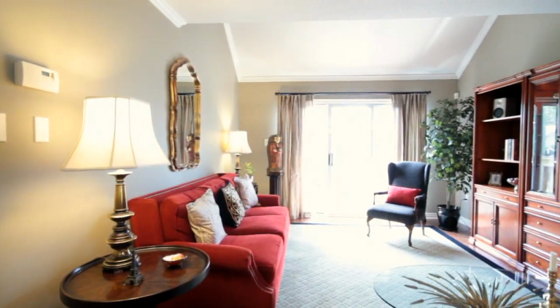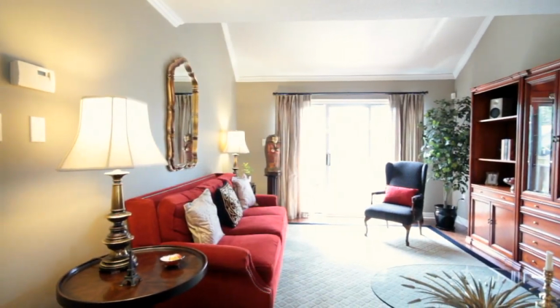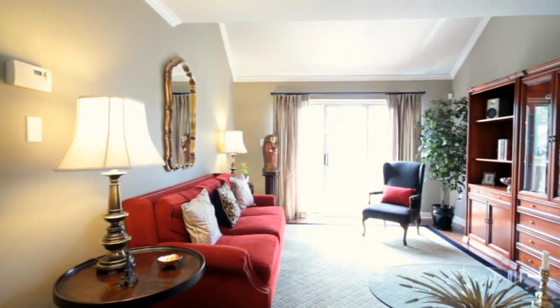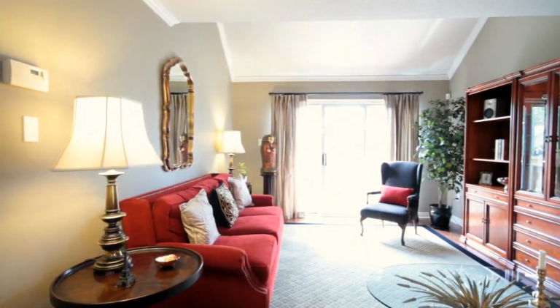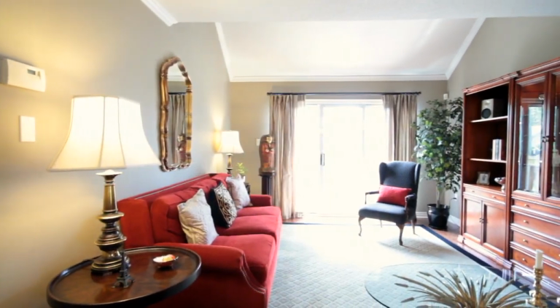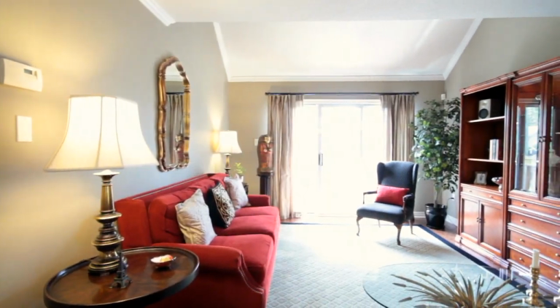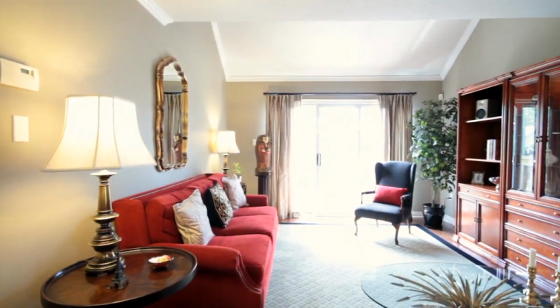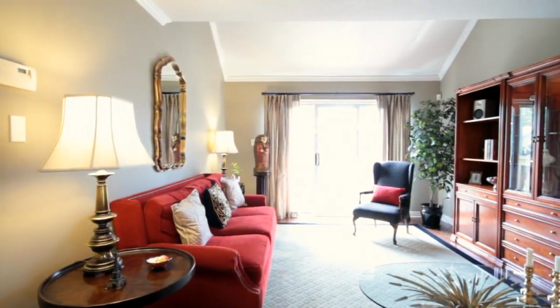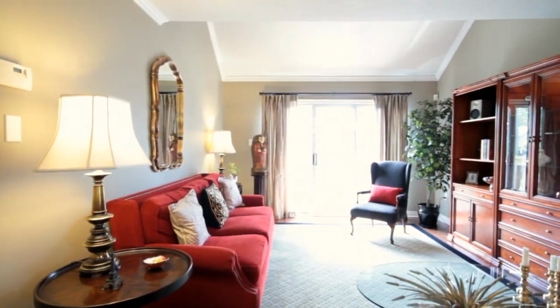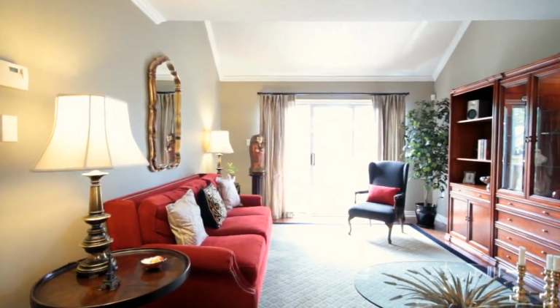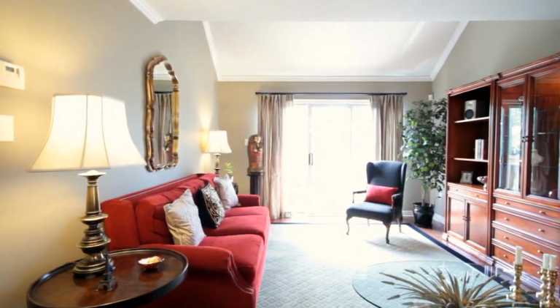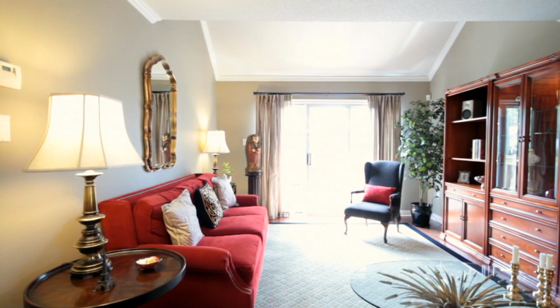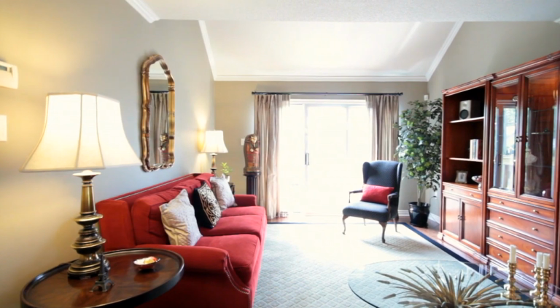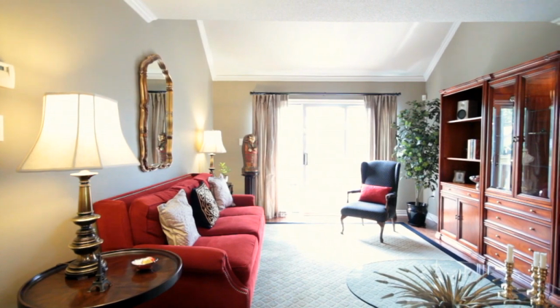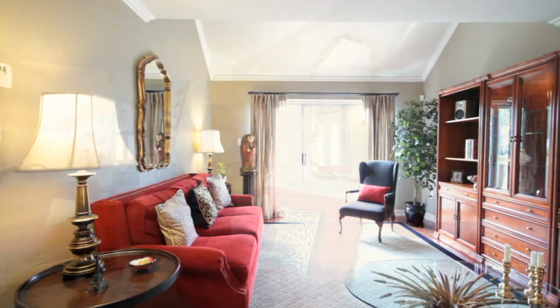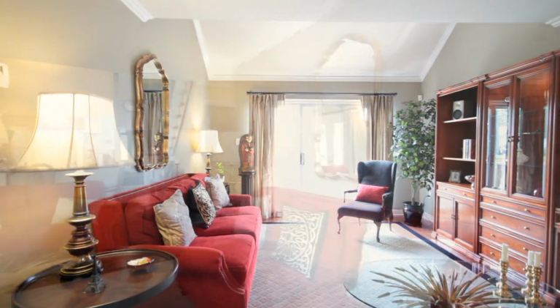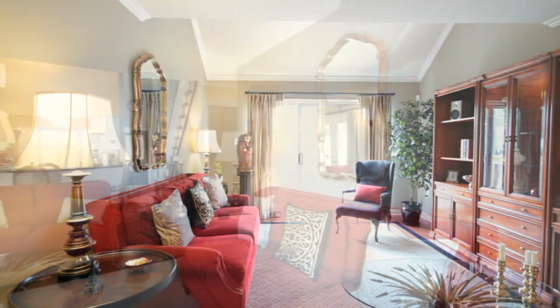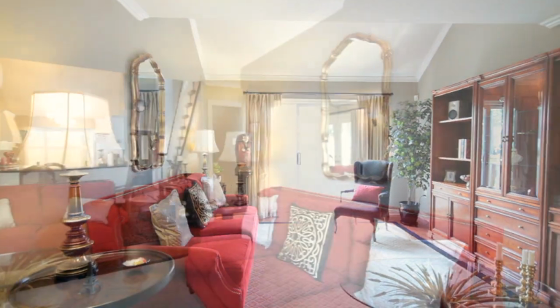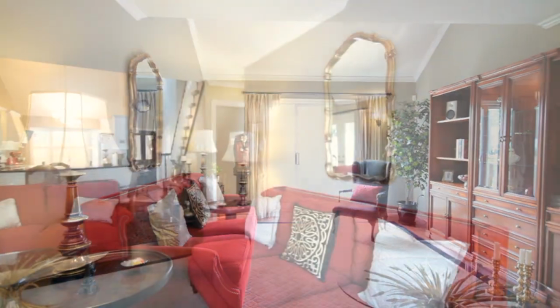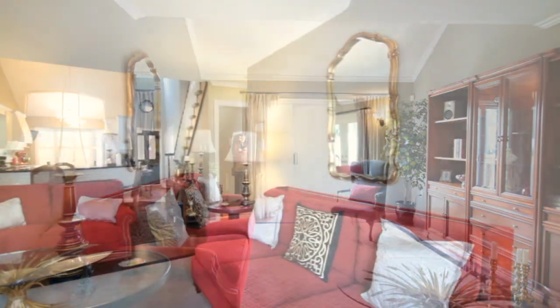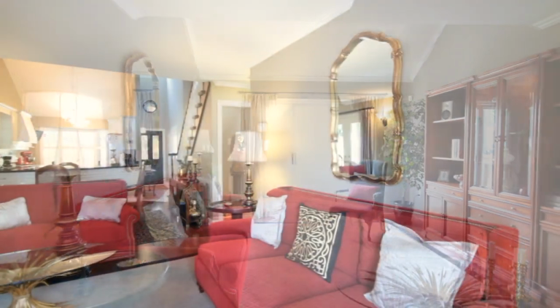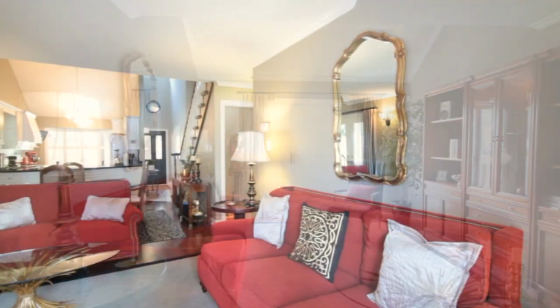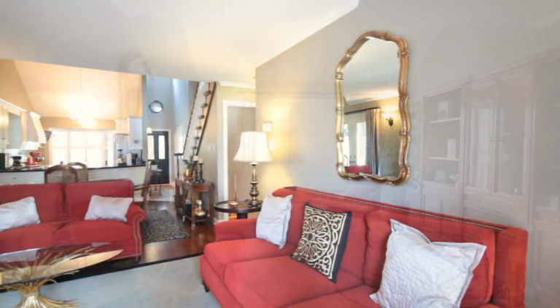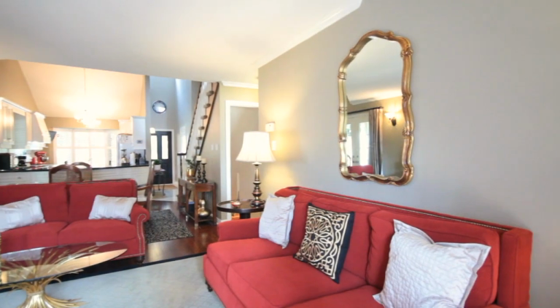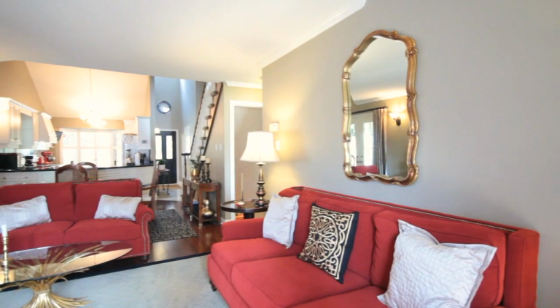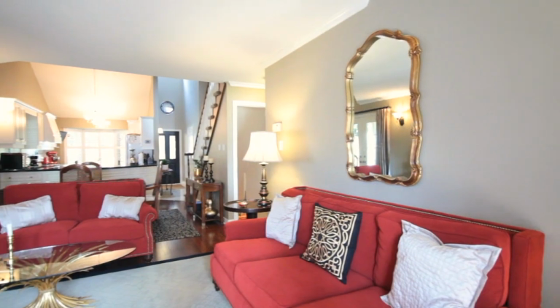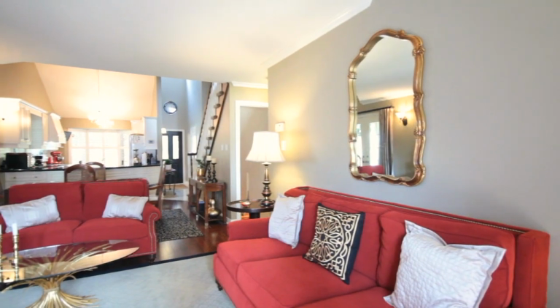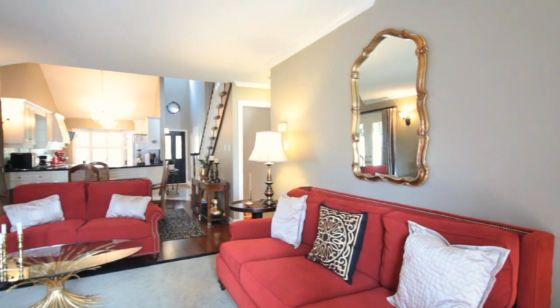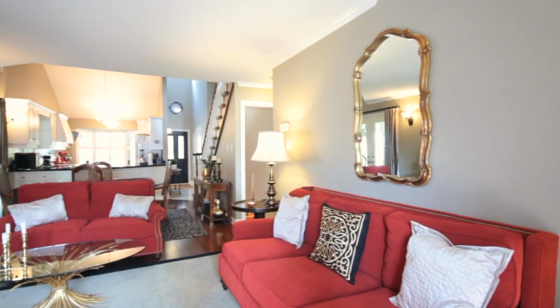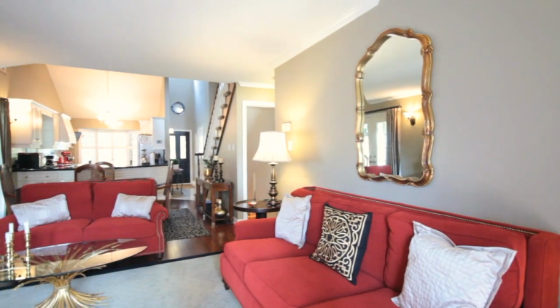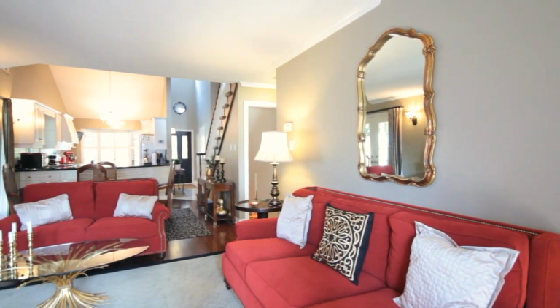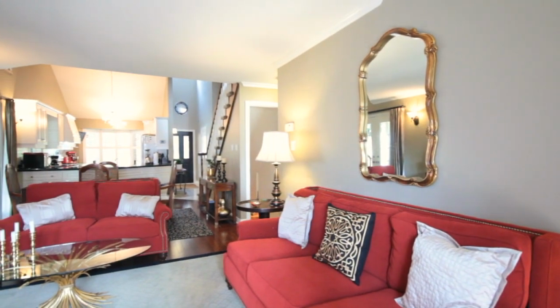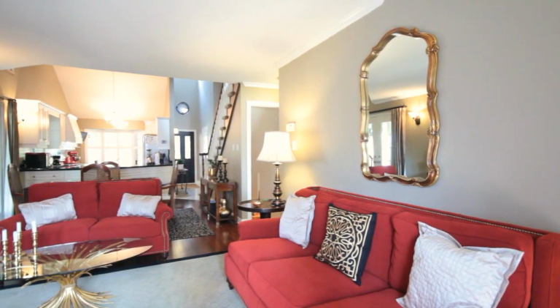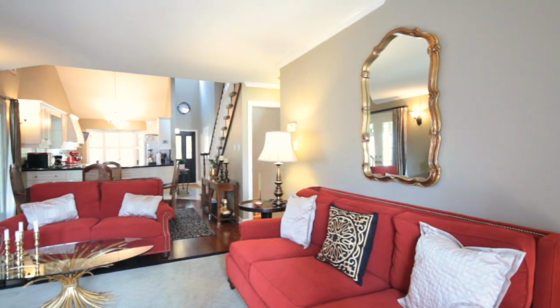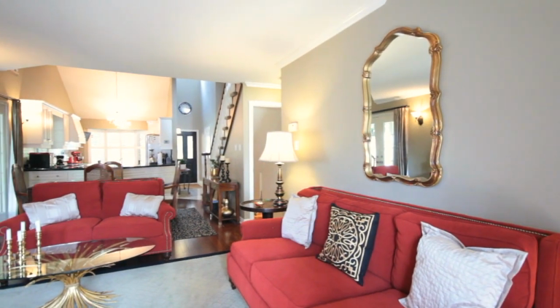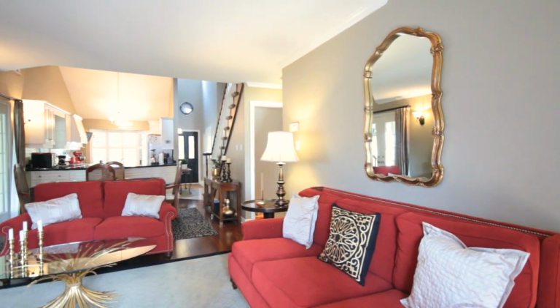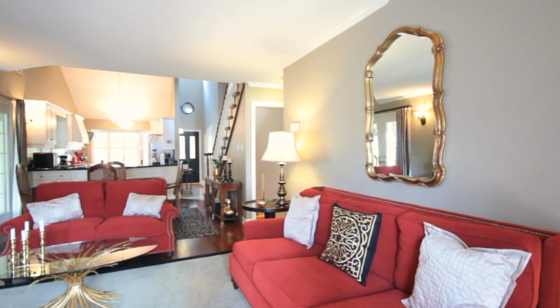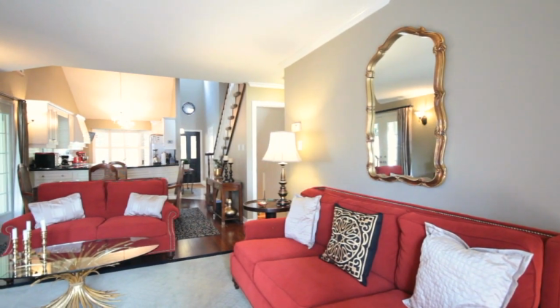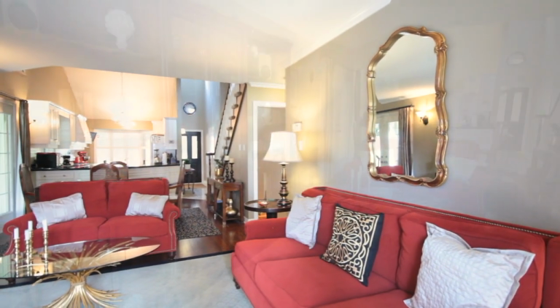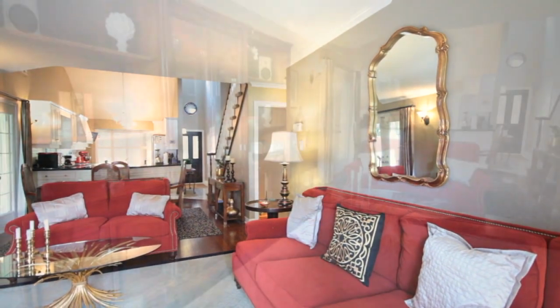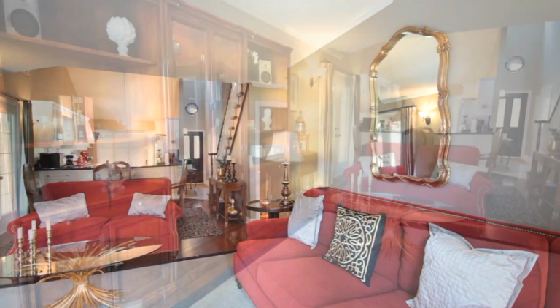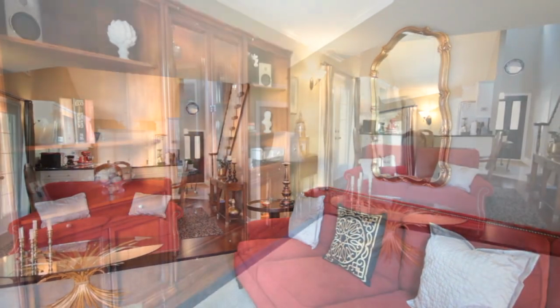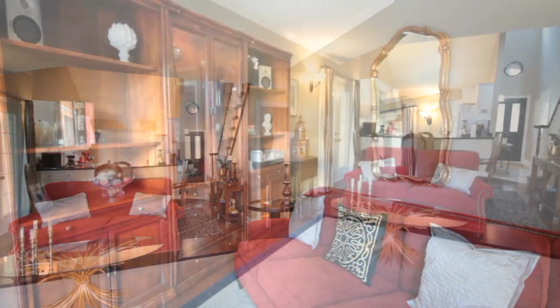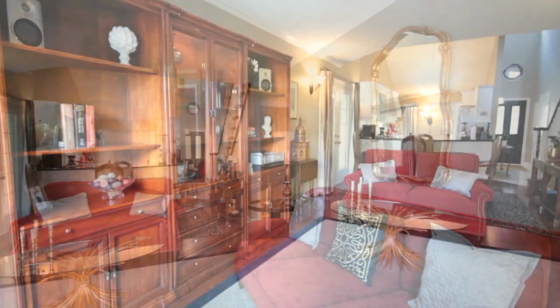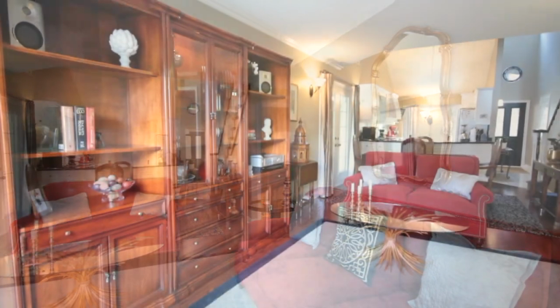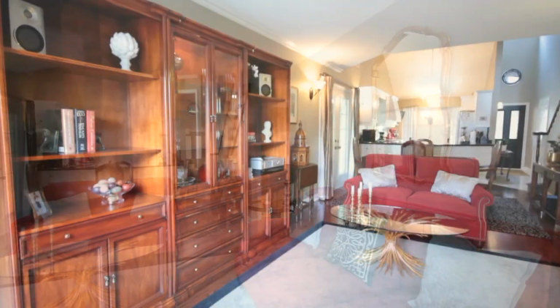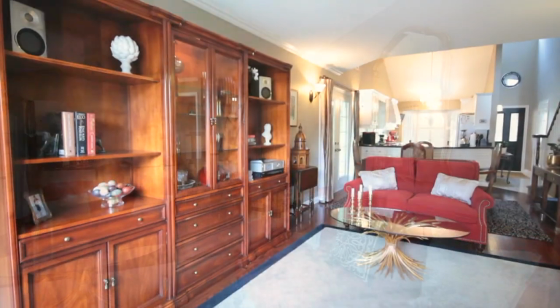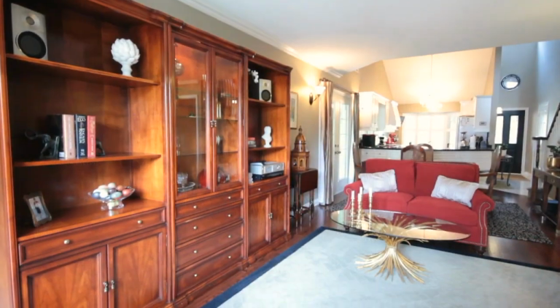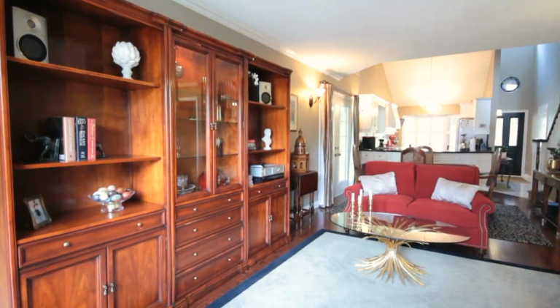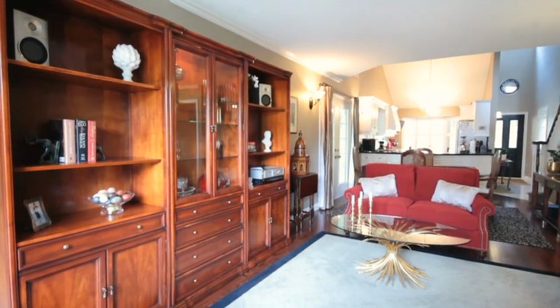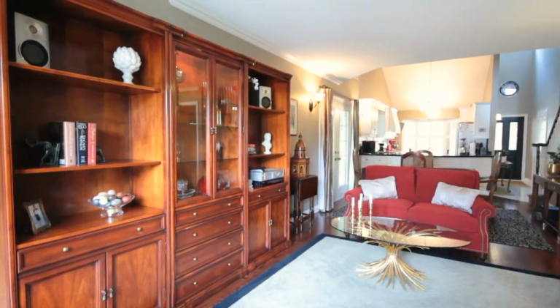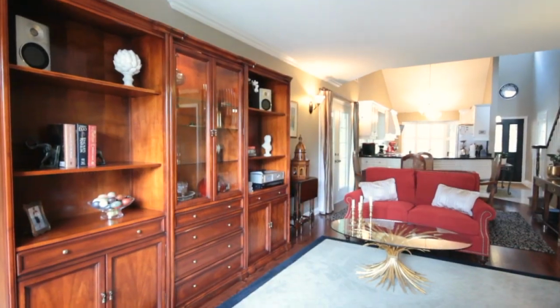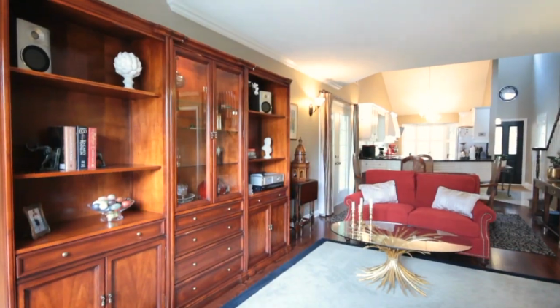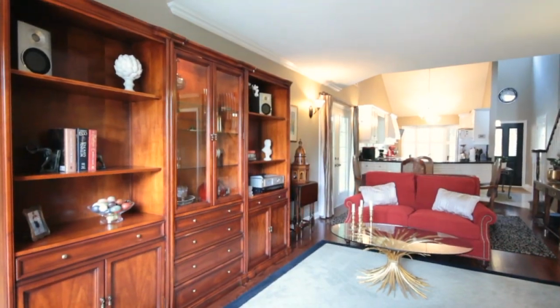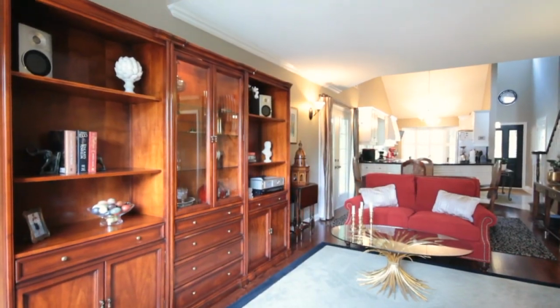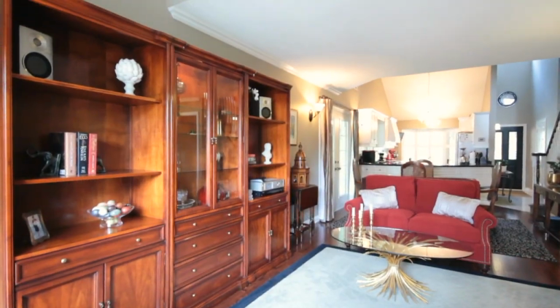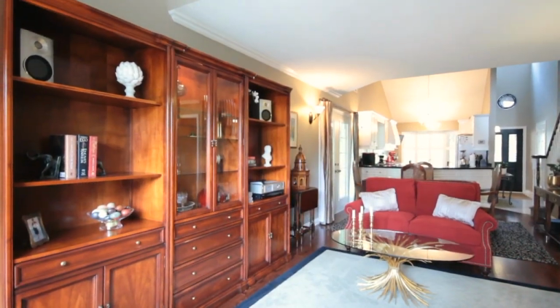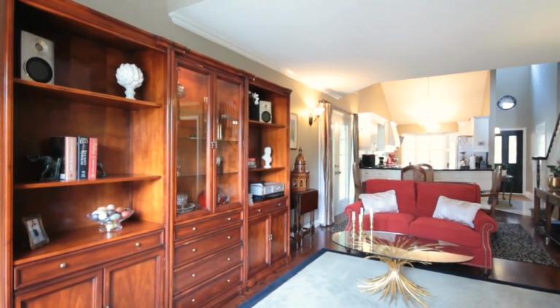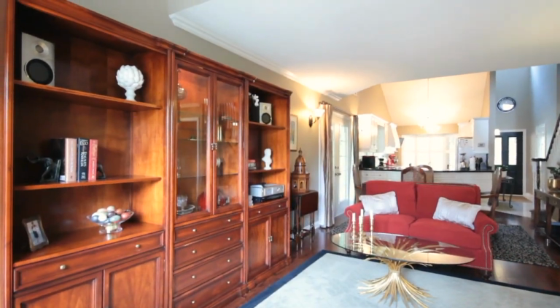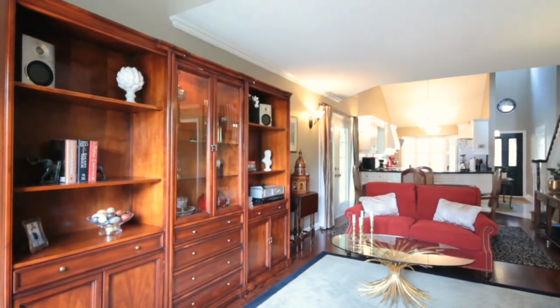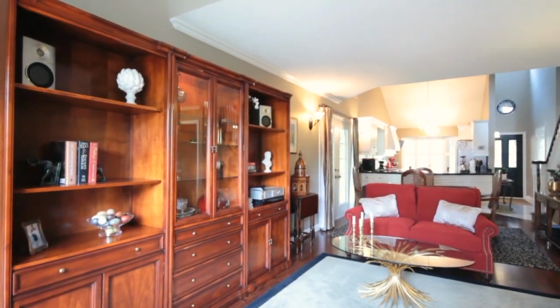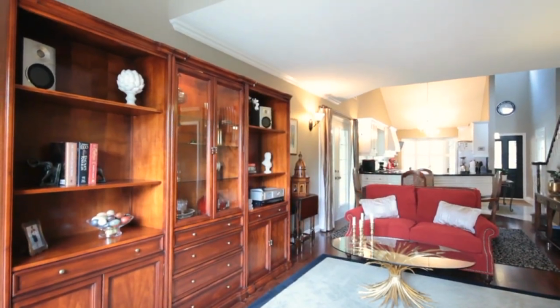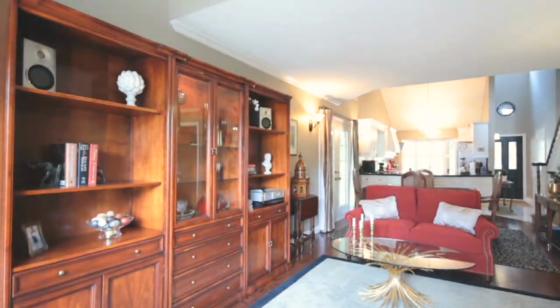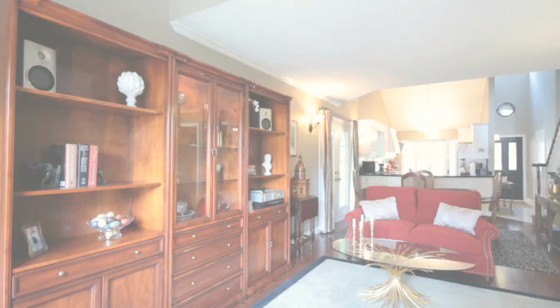The kitchen quickly connects to a formal dining space, making easy access for serving and entertaining. Your open concept dining room spills into your formal living area, all finished in a lush, dark hardwood.